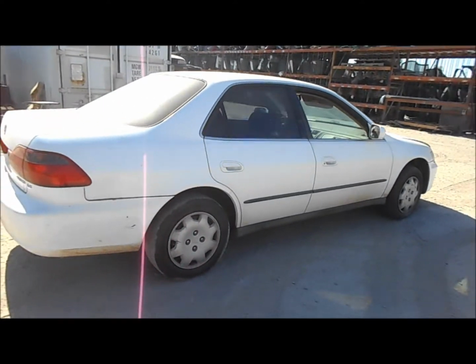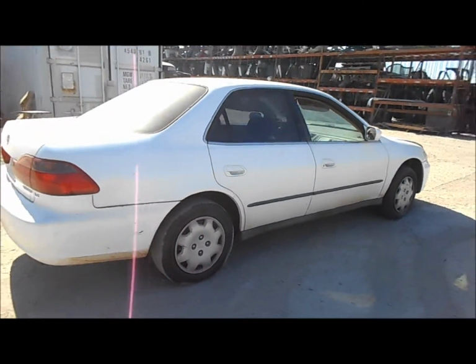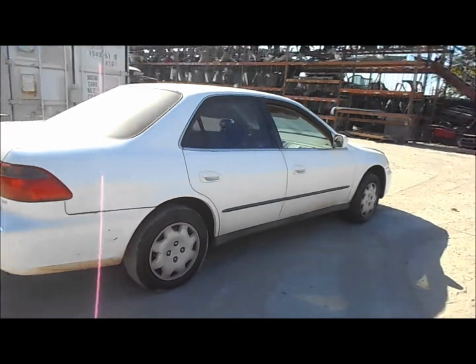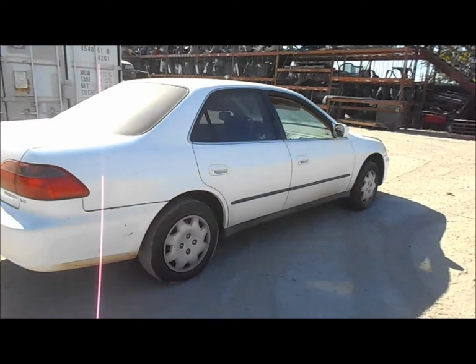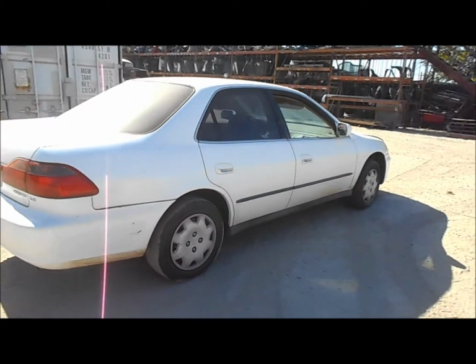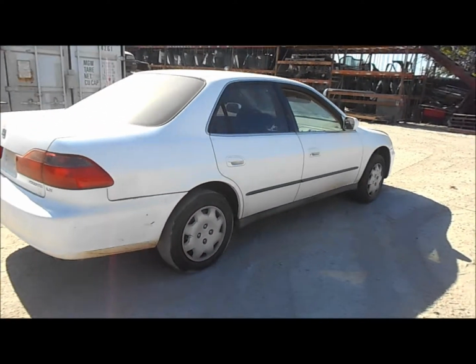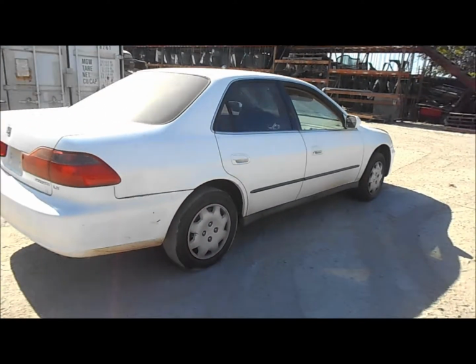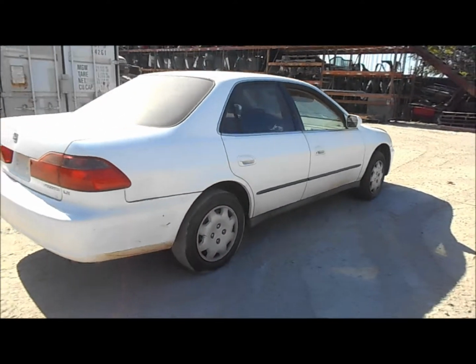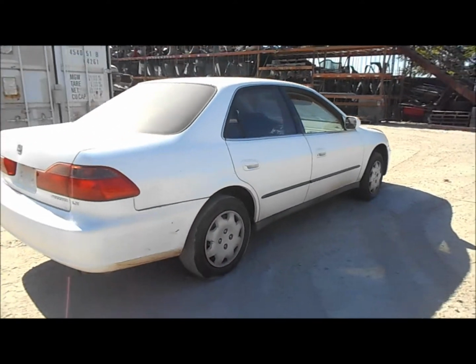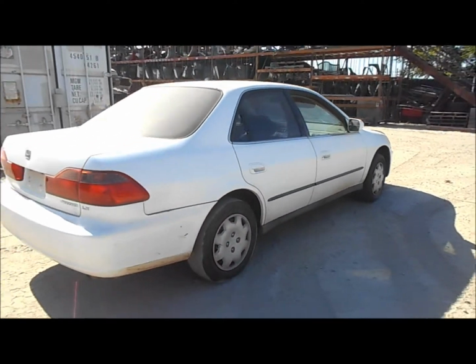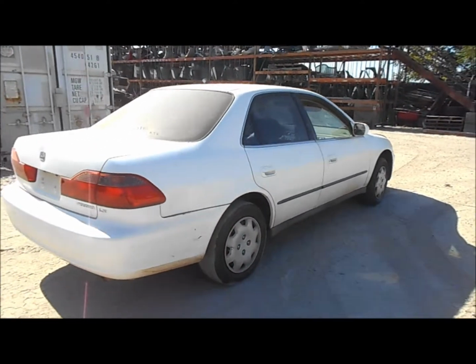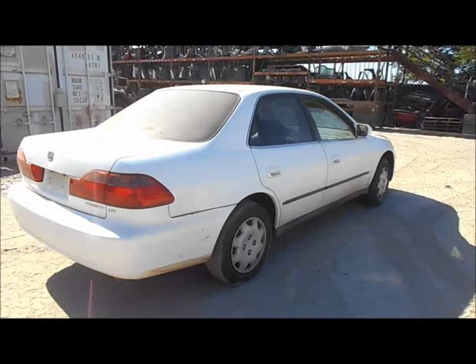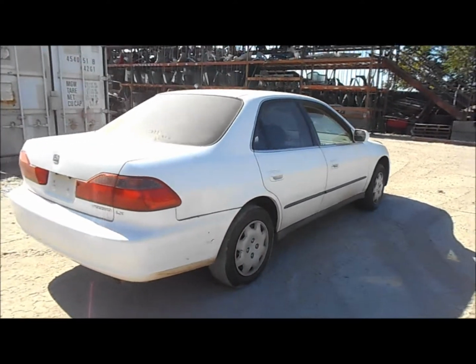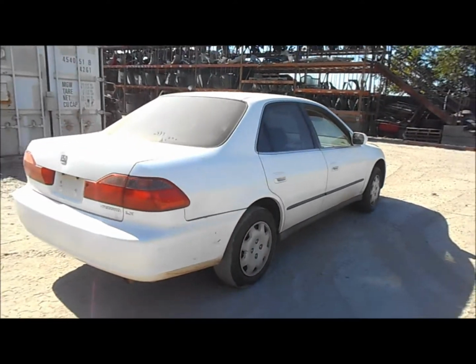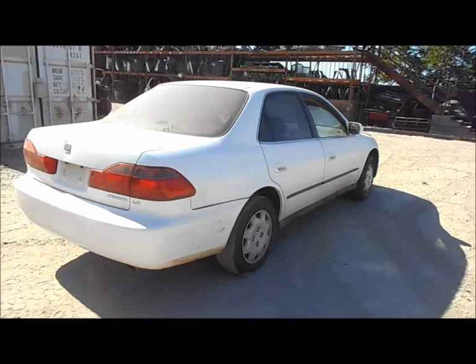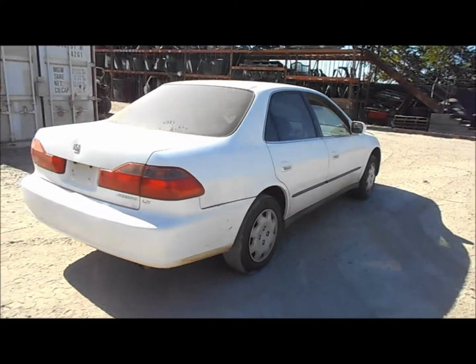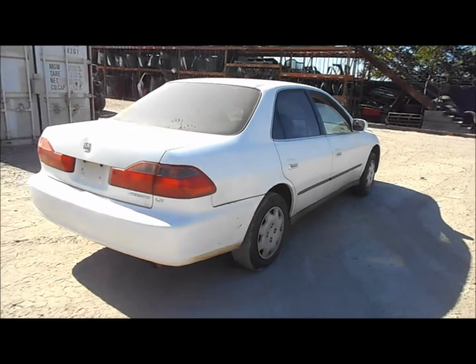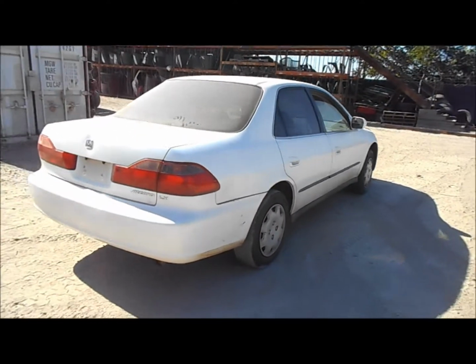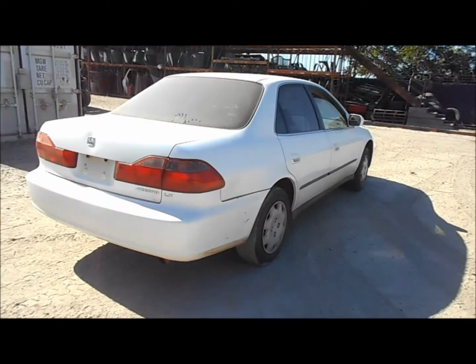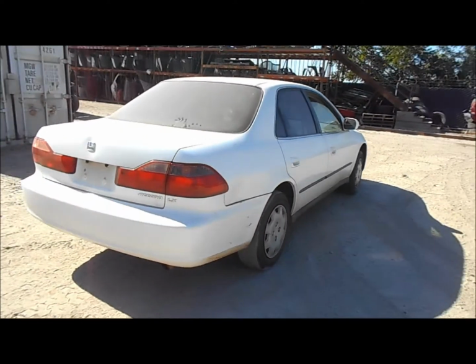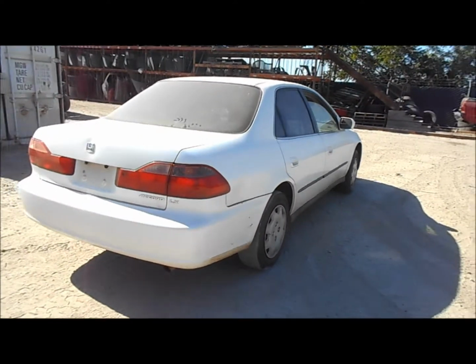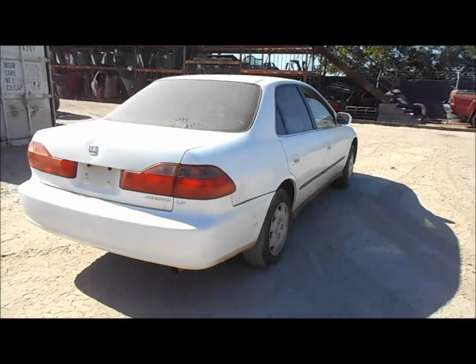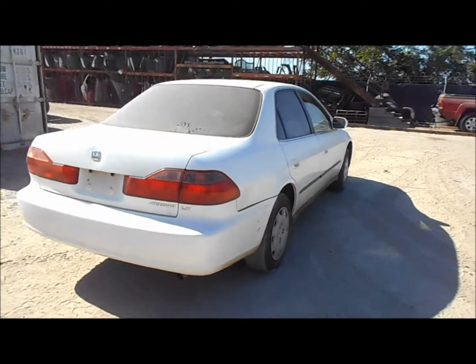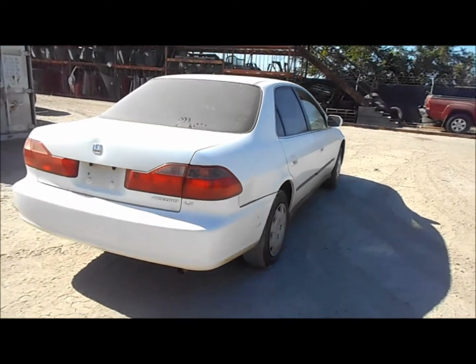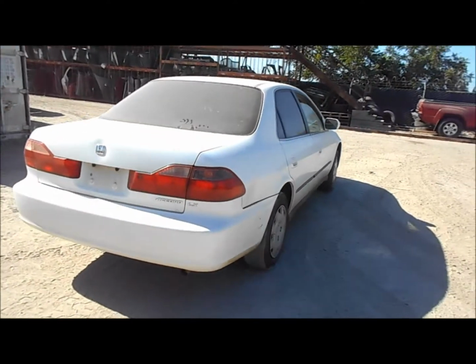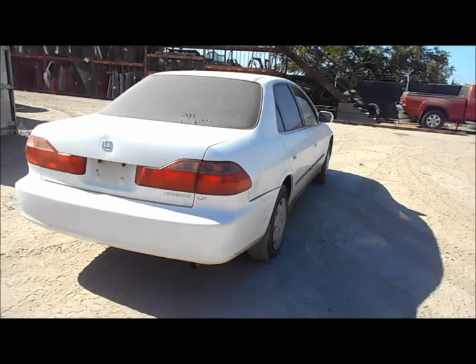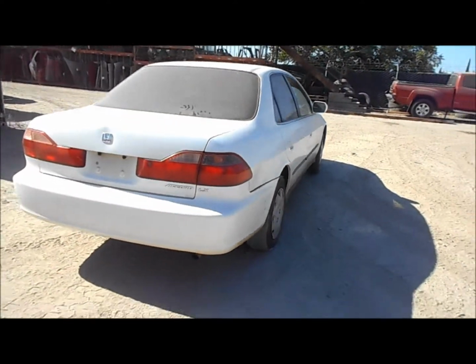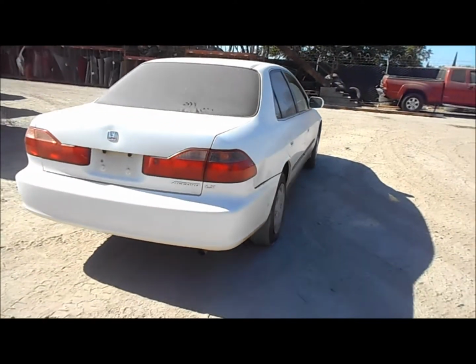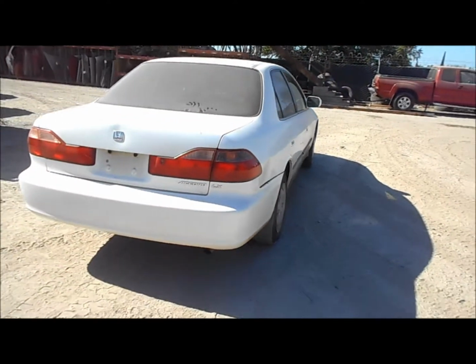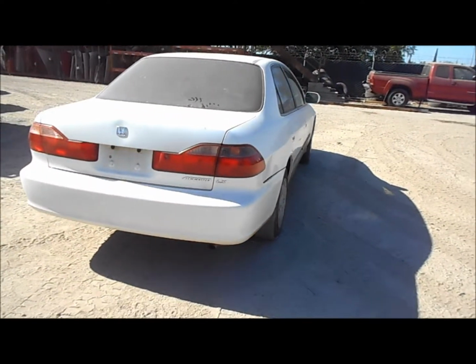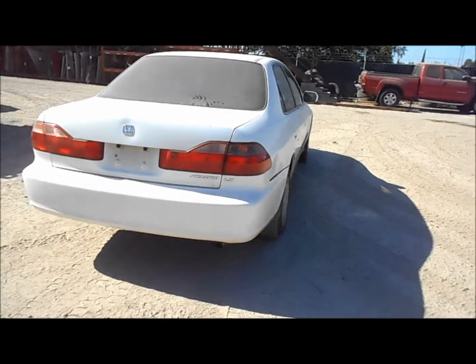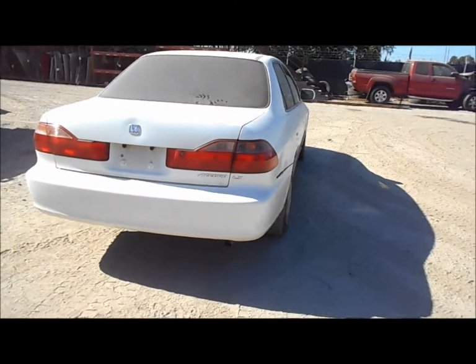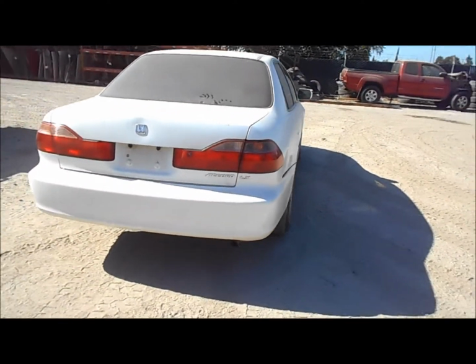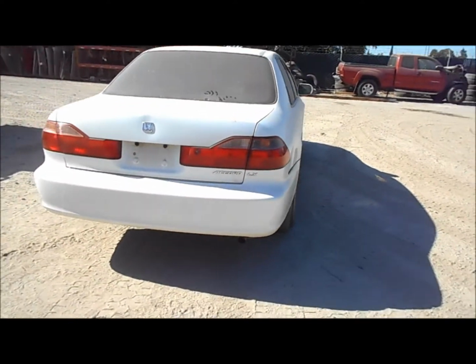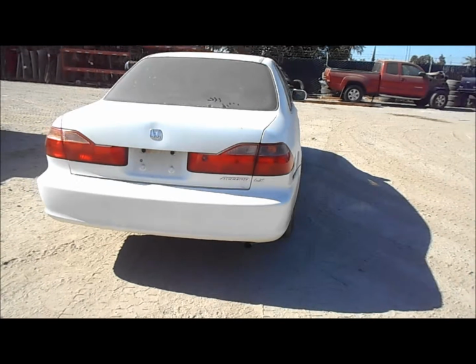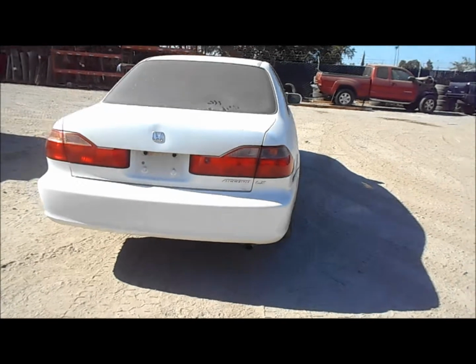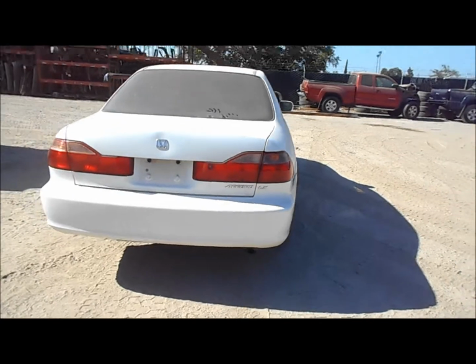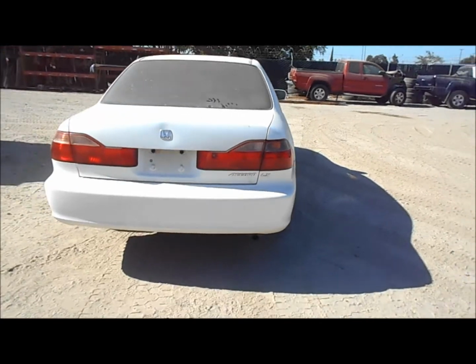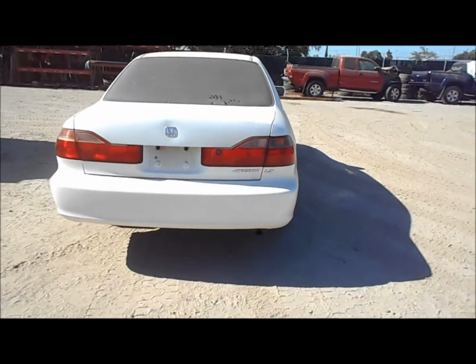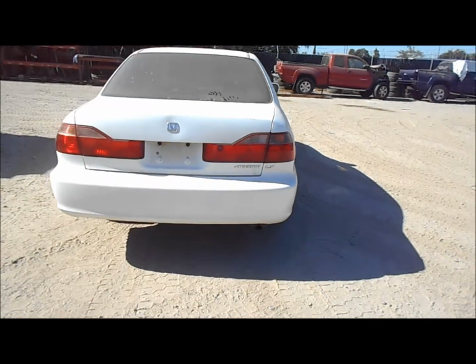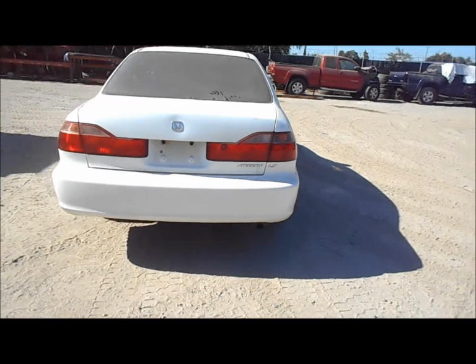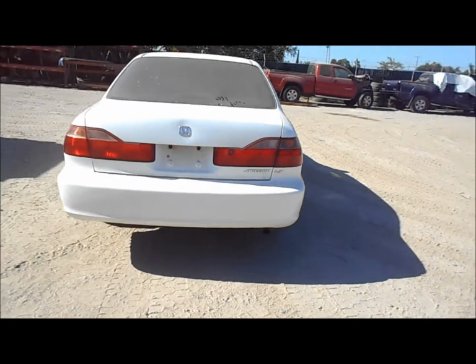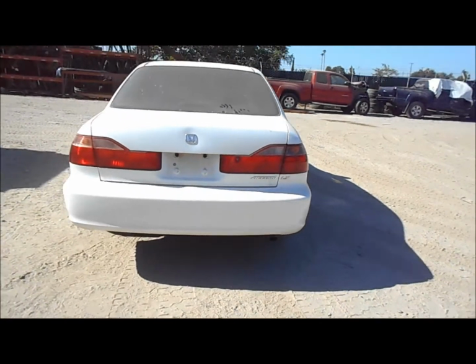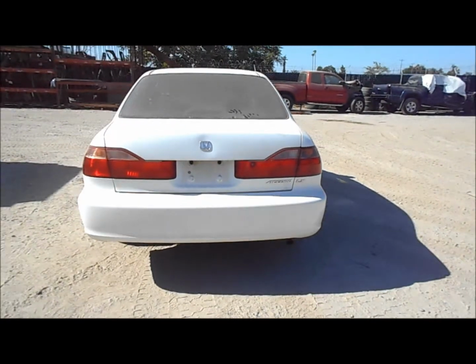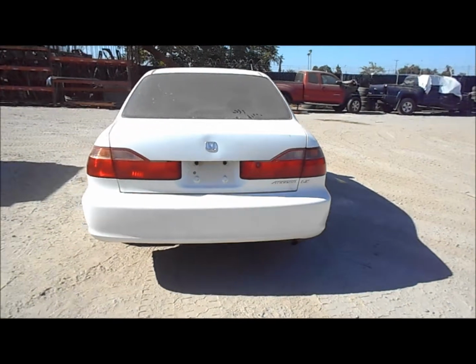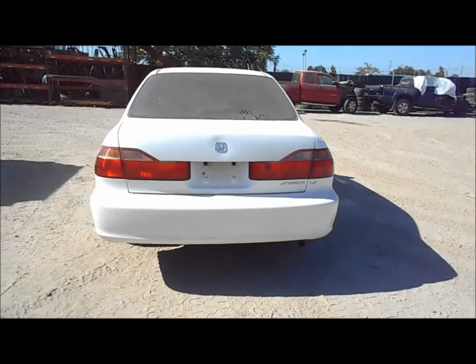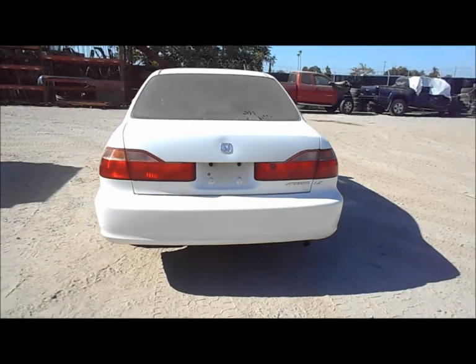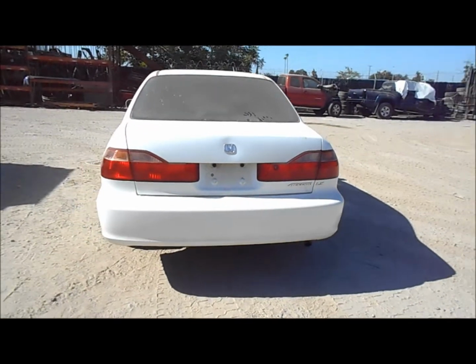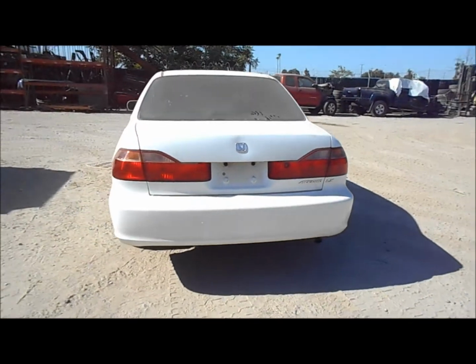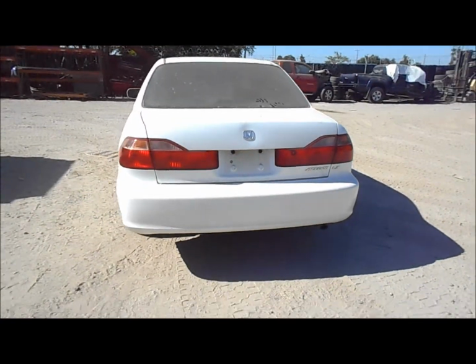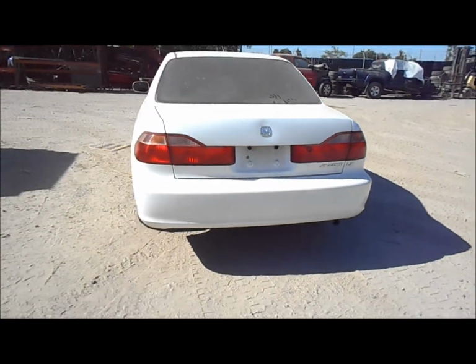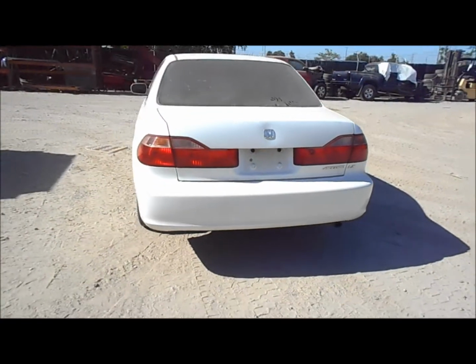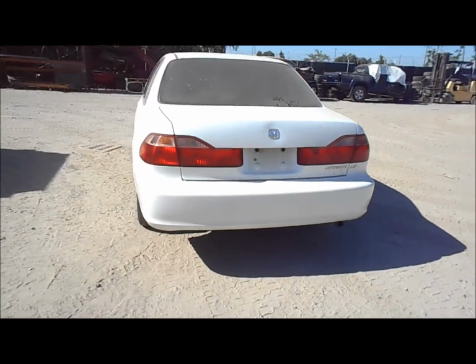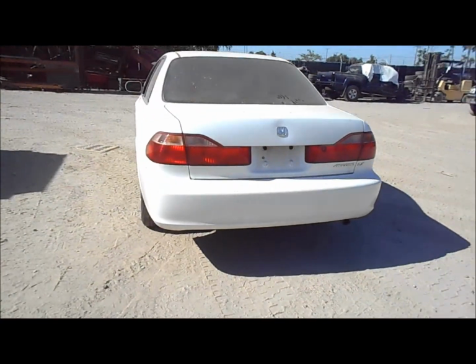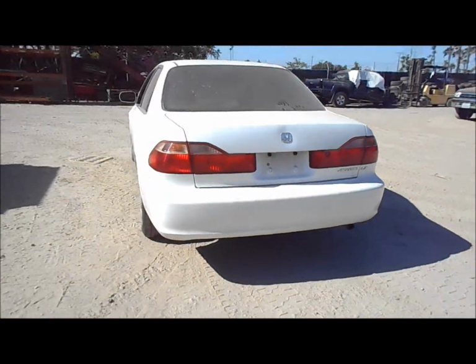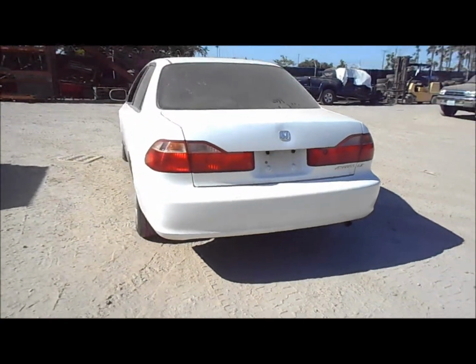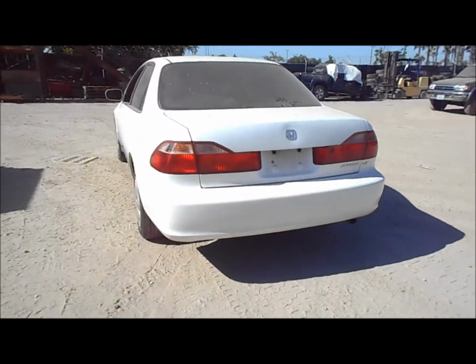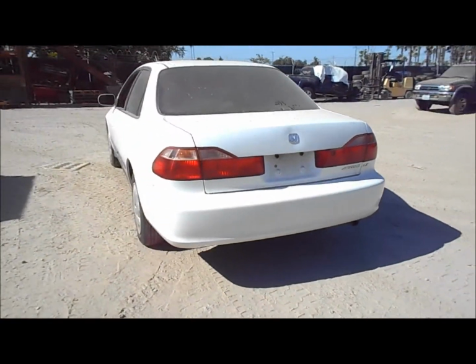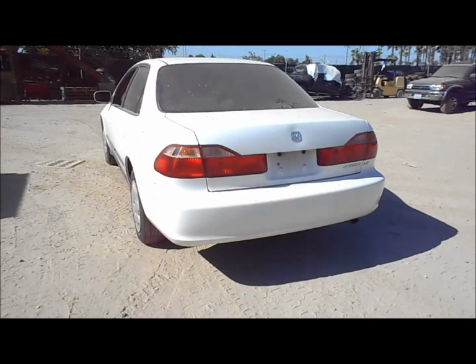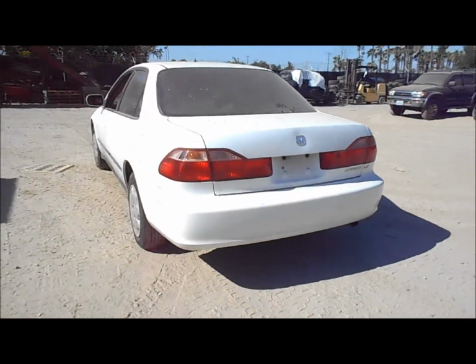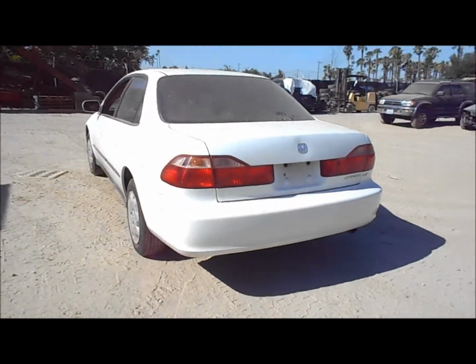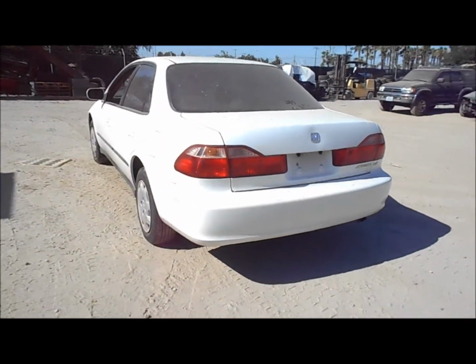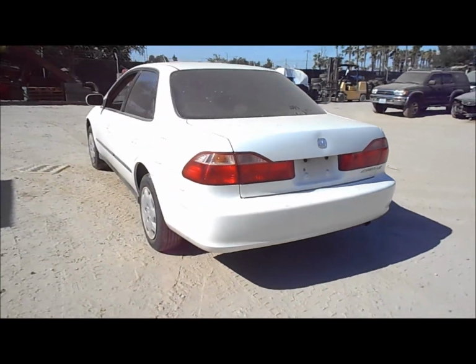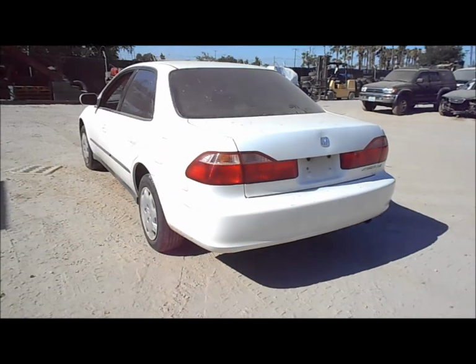Quarter panel's got a pretty big ding in it next to the tail light. Rear bumper is in good shape. Trunk lid's good, tail lights are good.